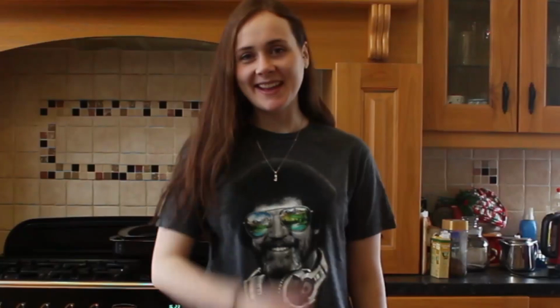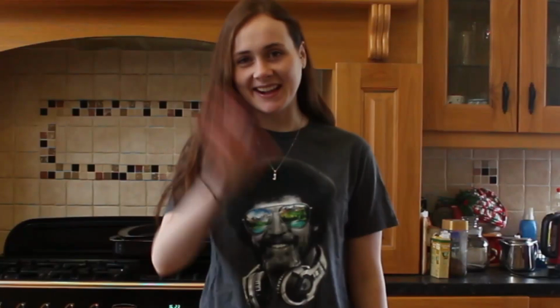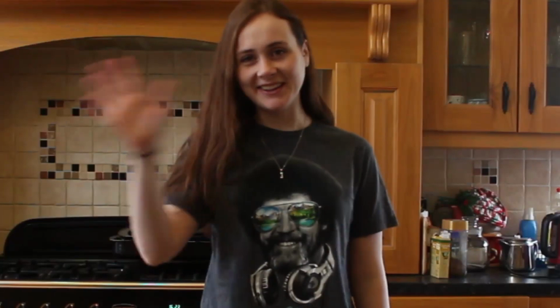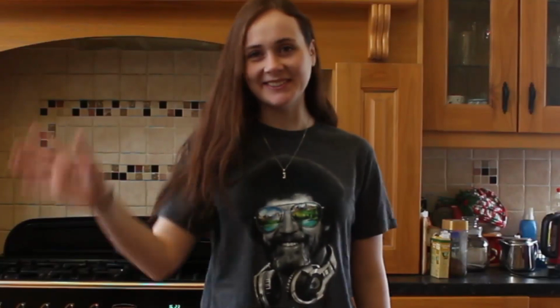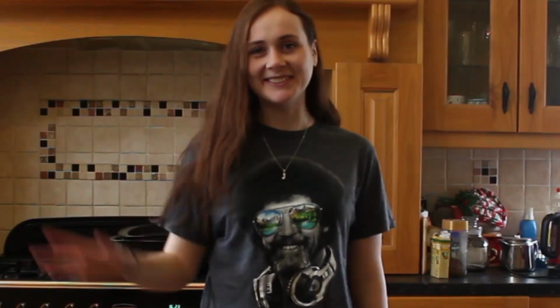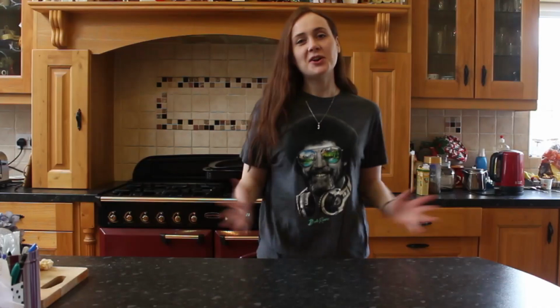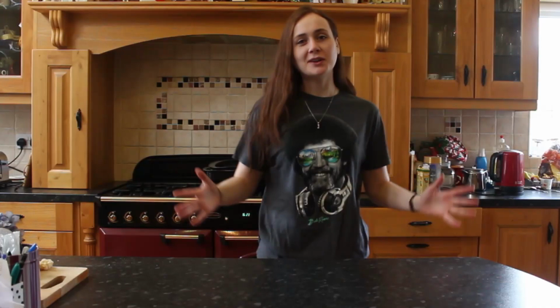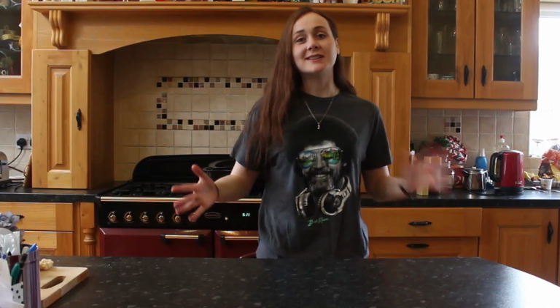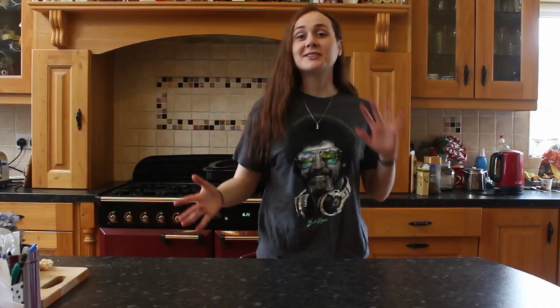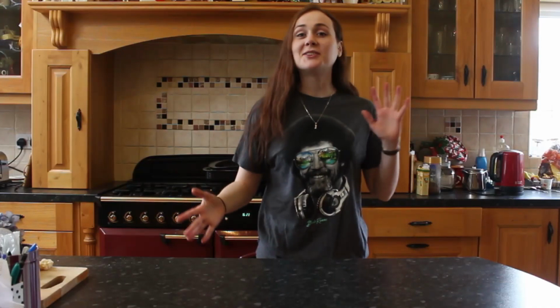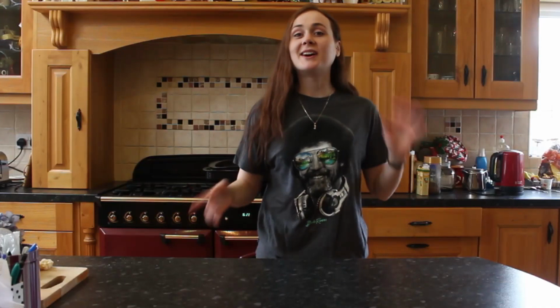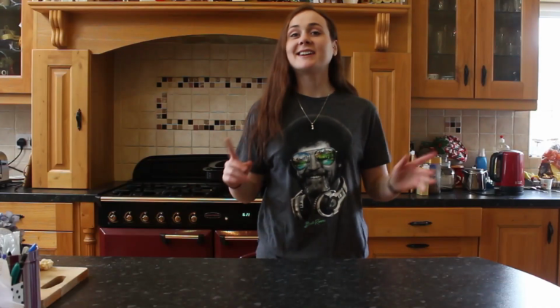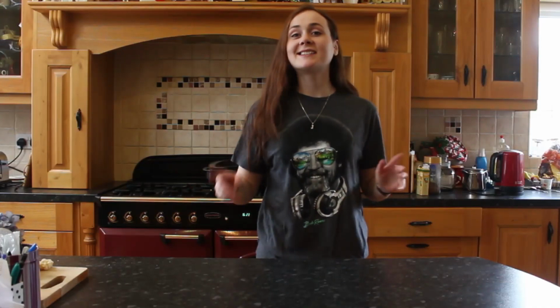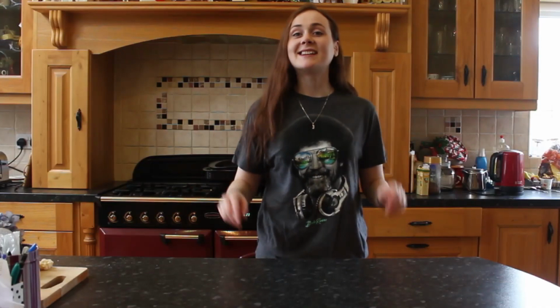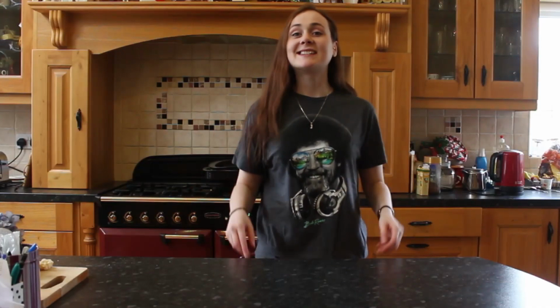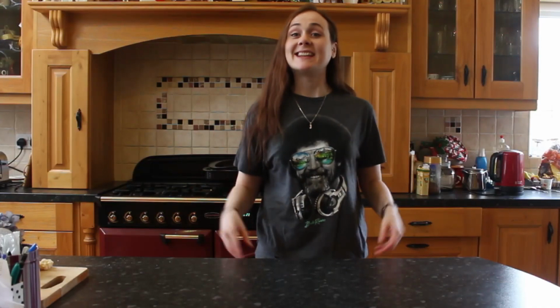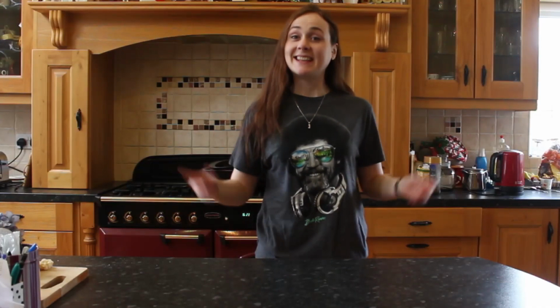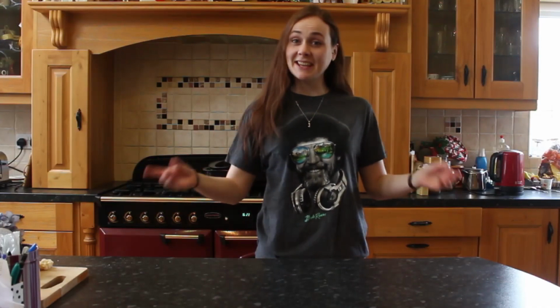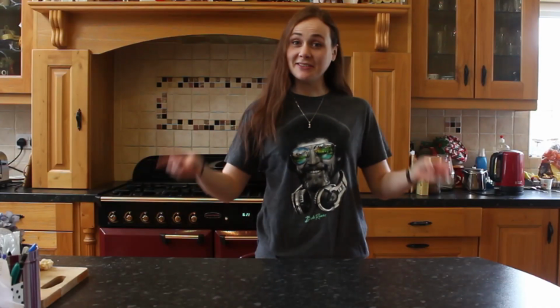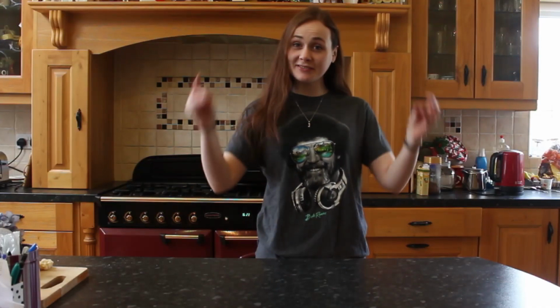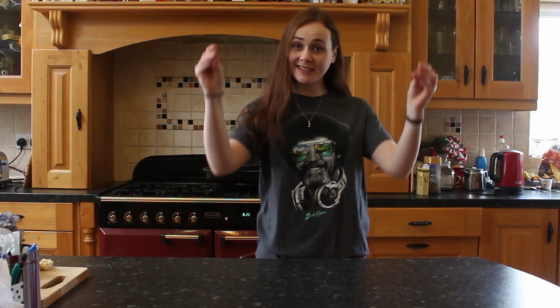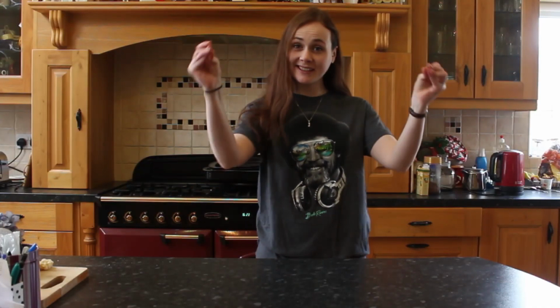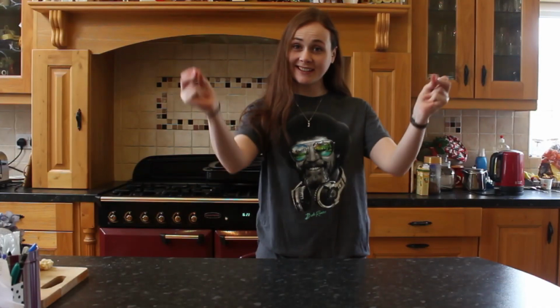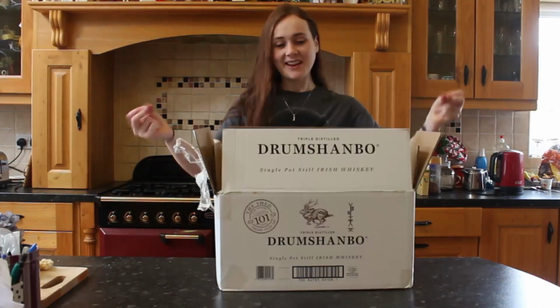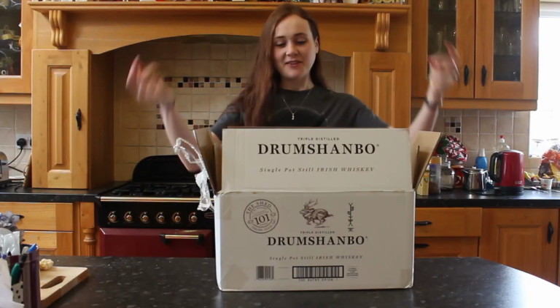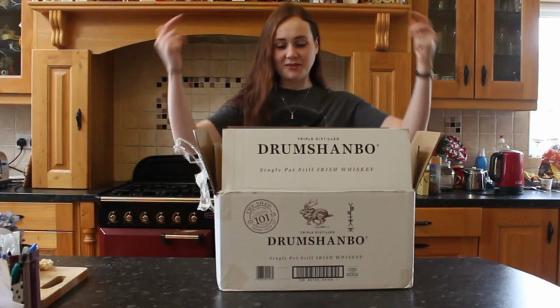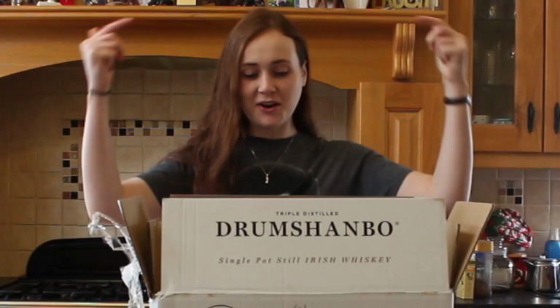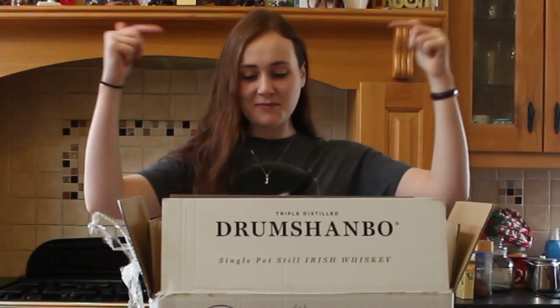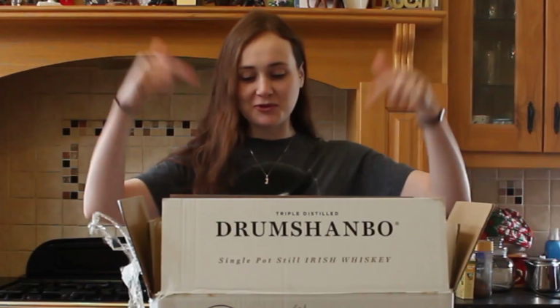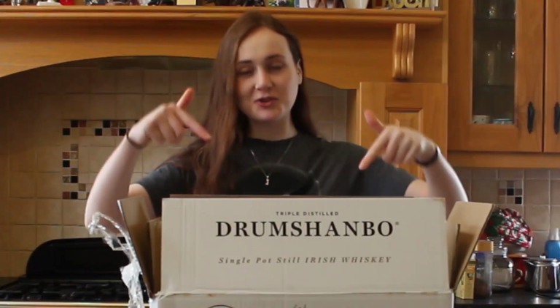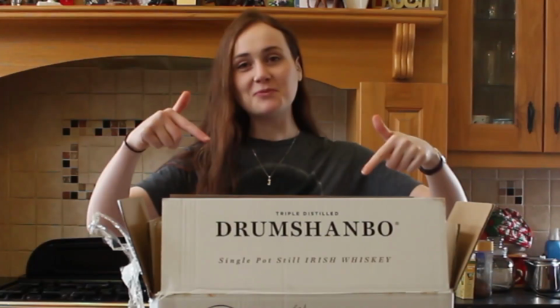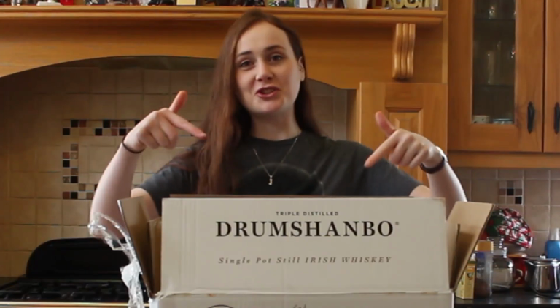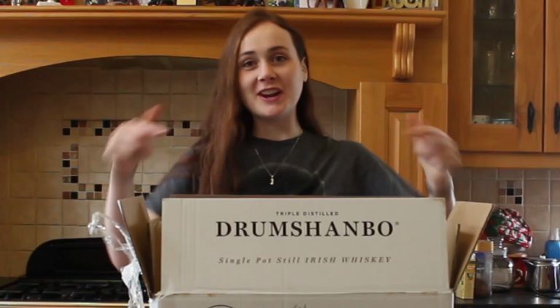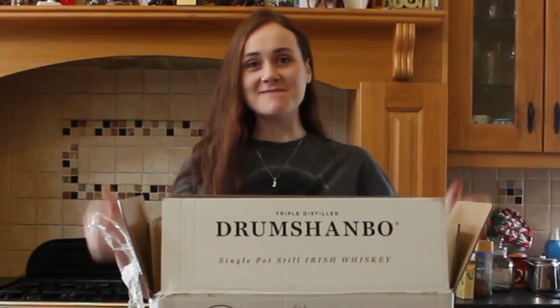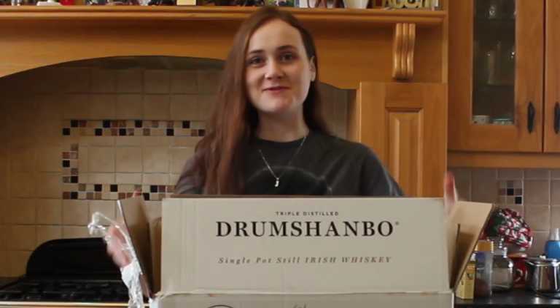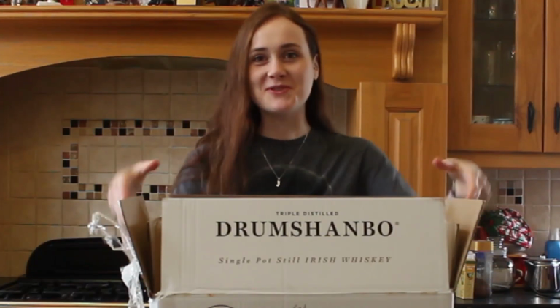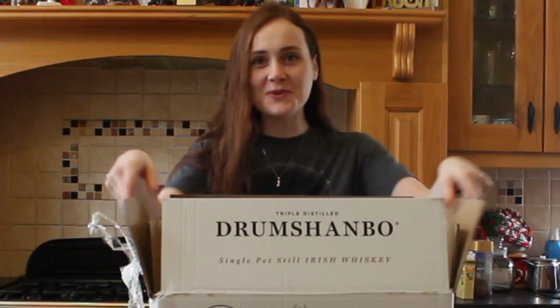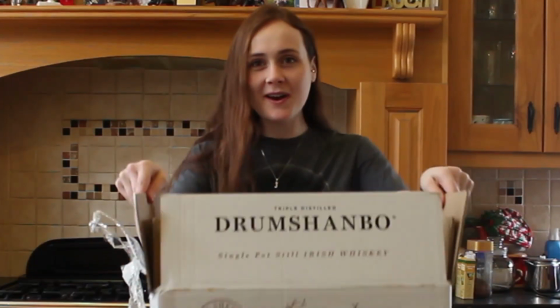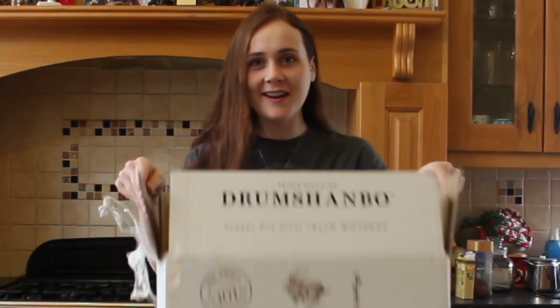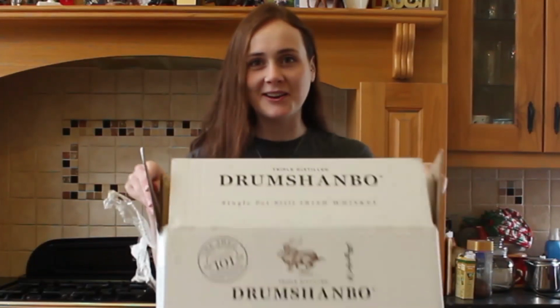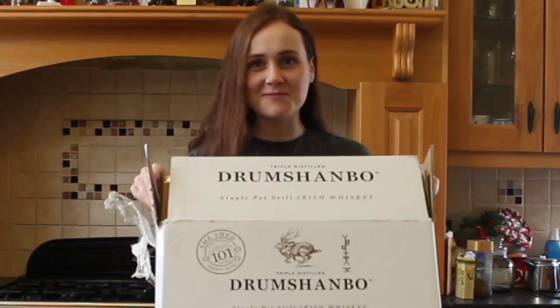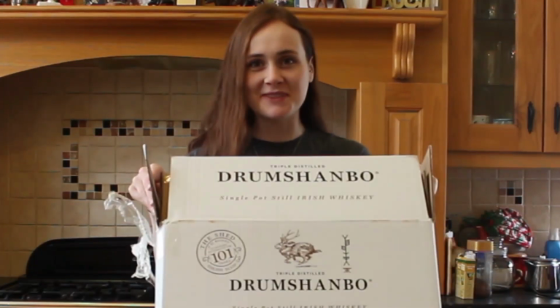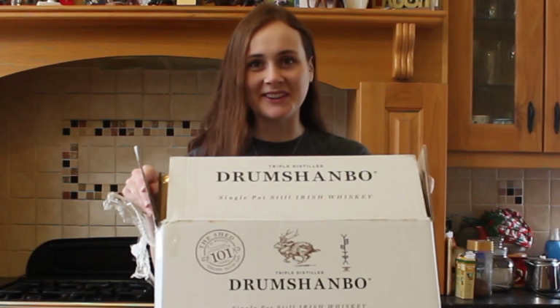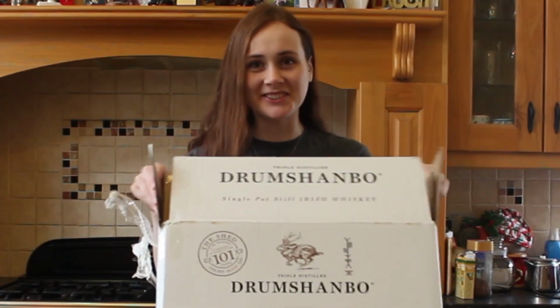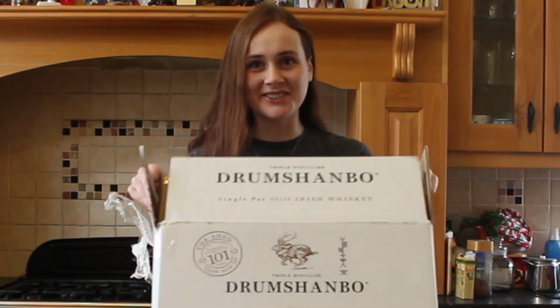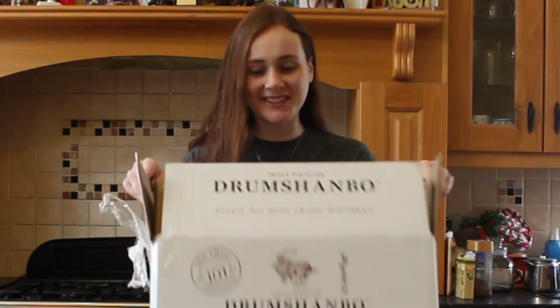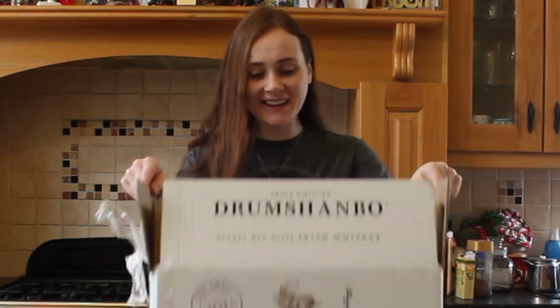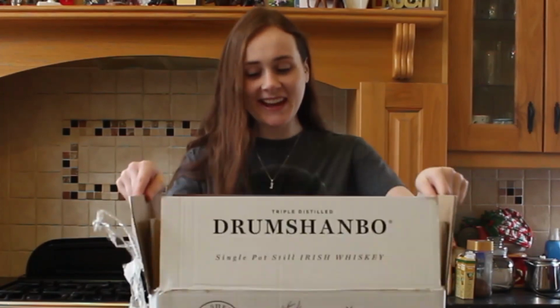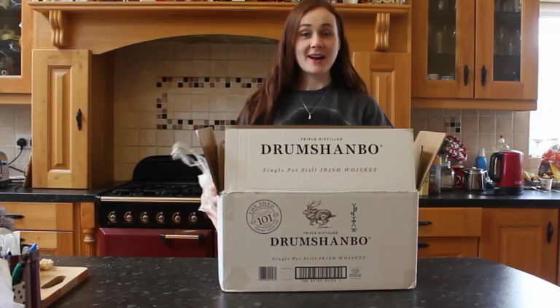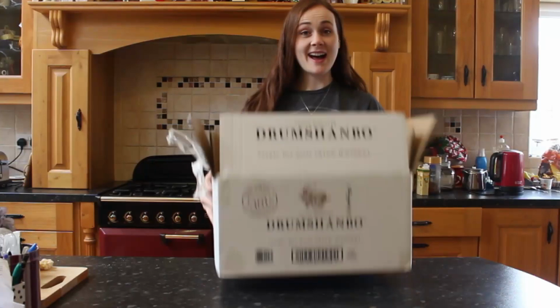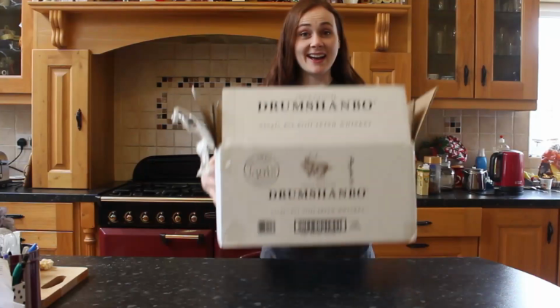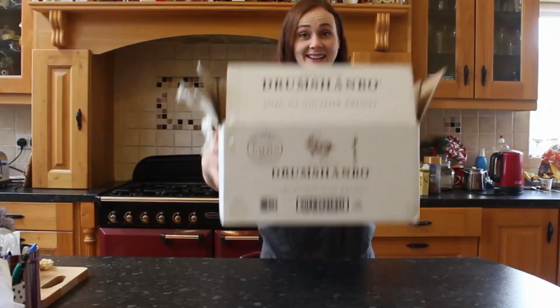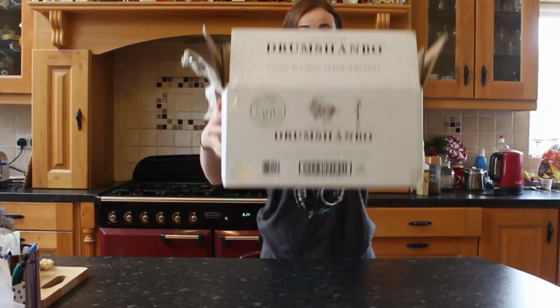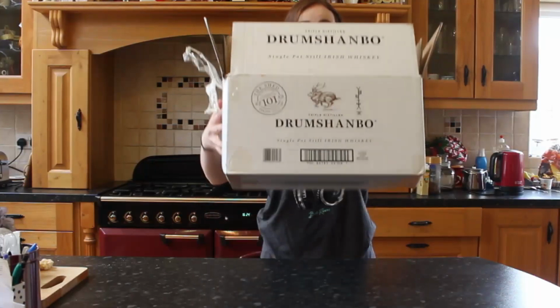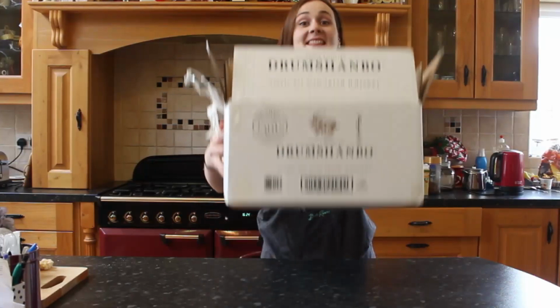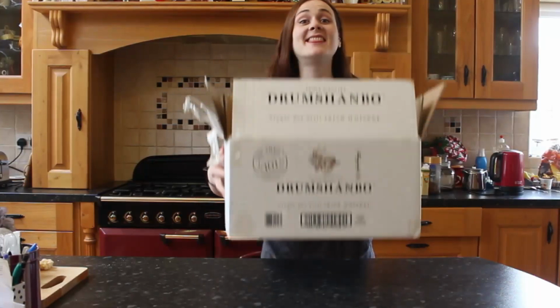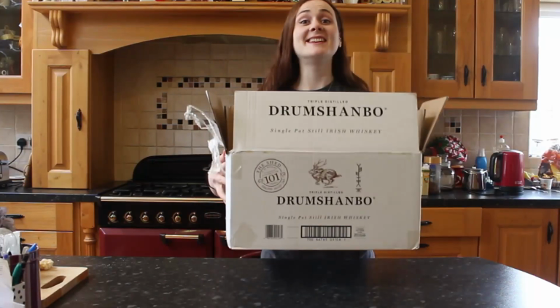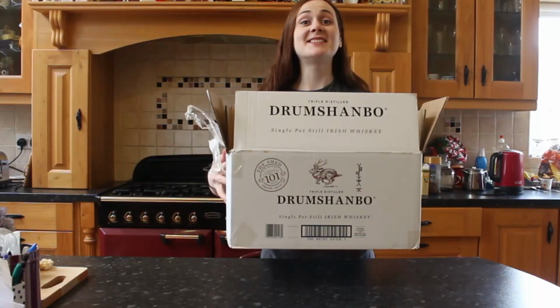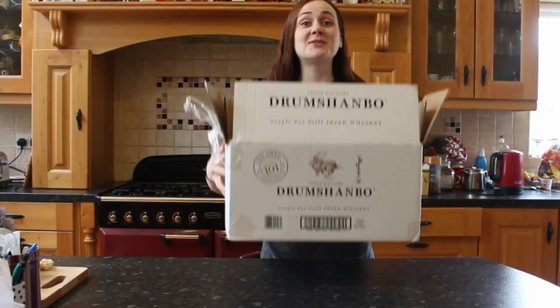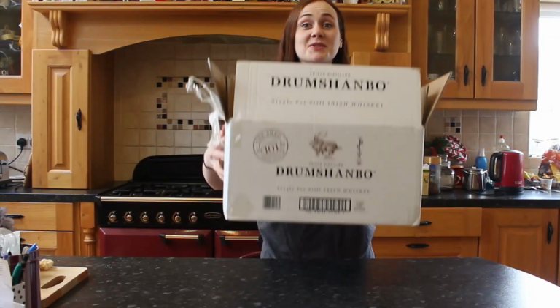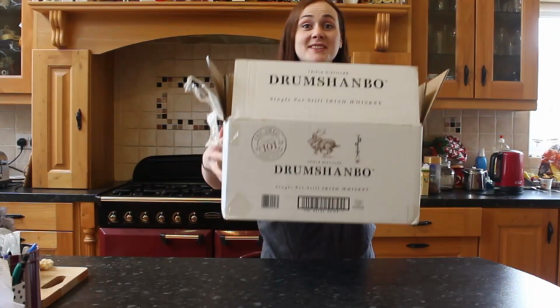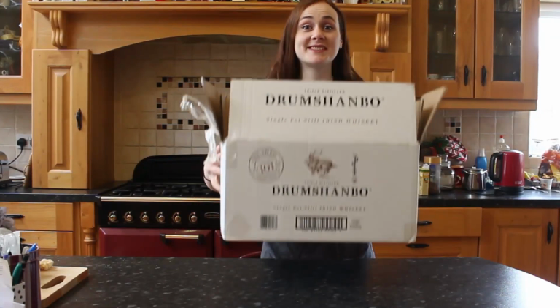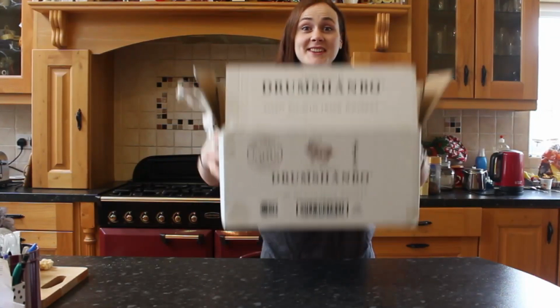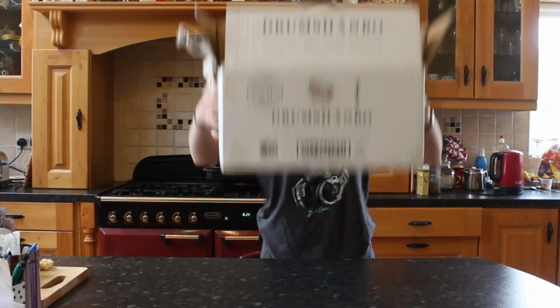Hello. So I got sent a gift from Drumshambo Gunpowder Gin, and this was inside.